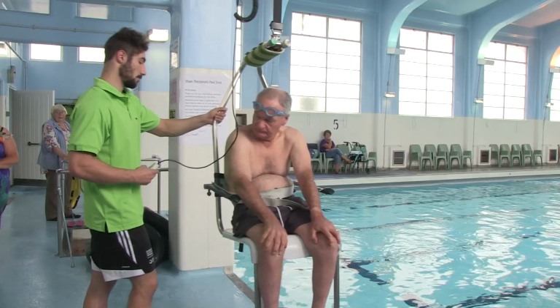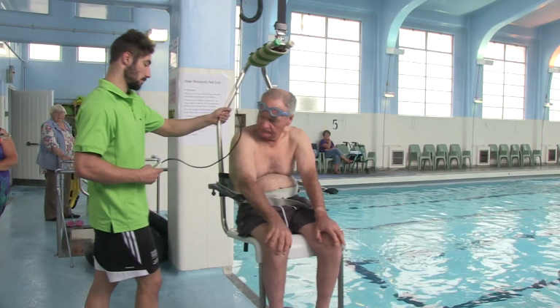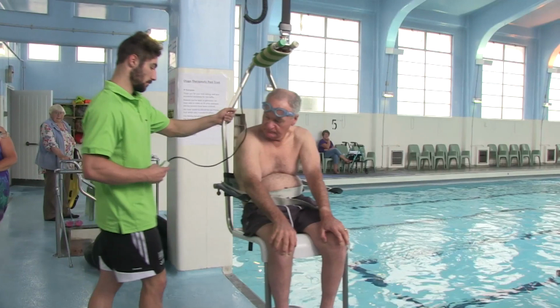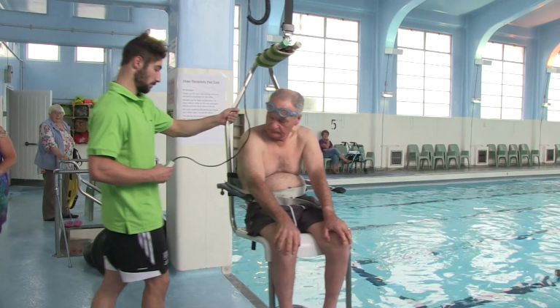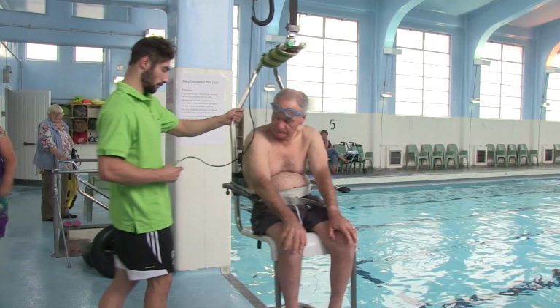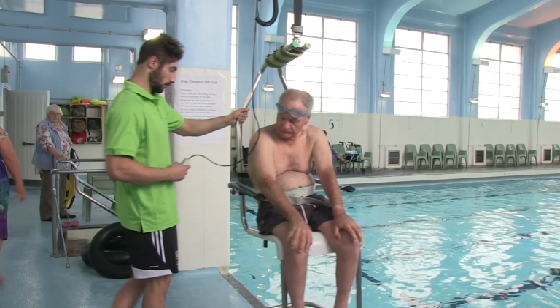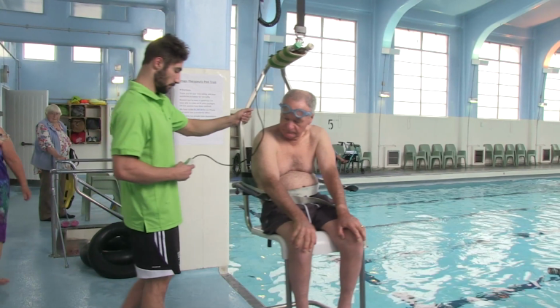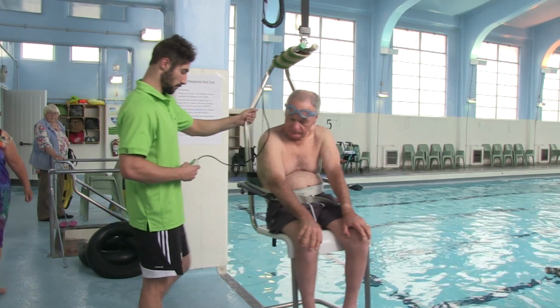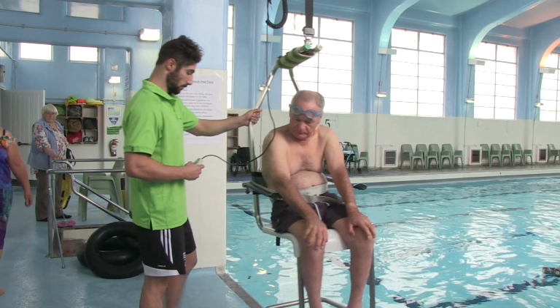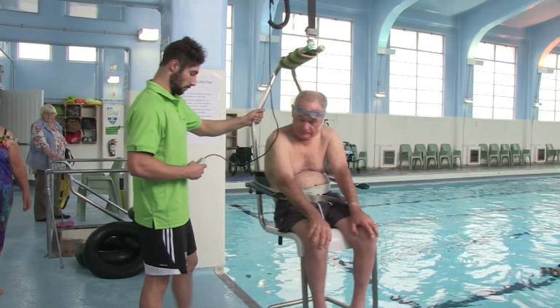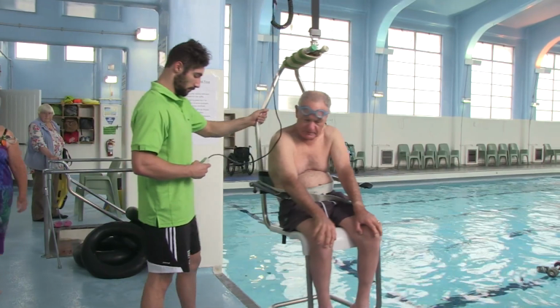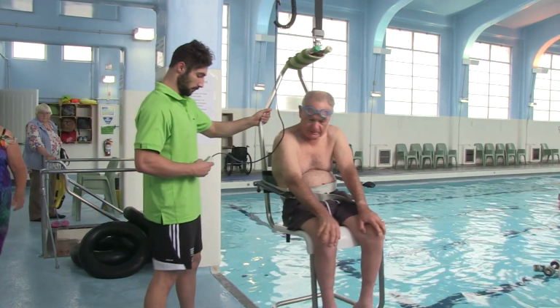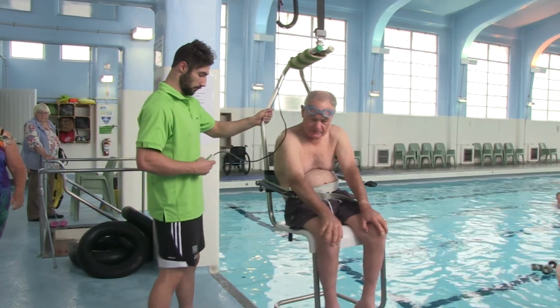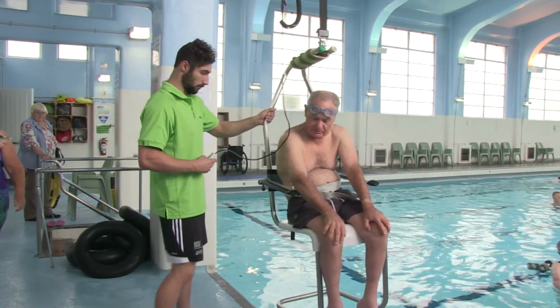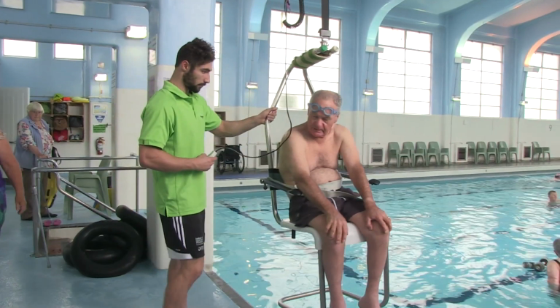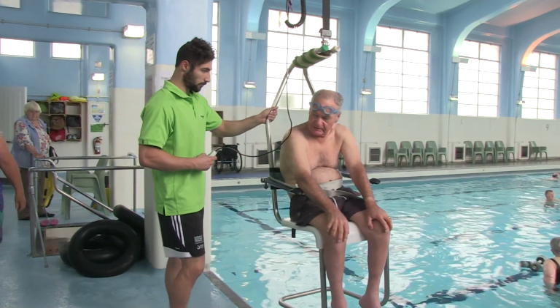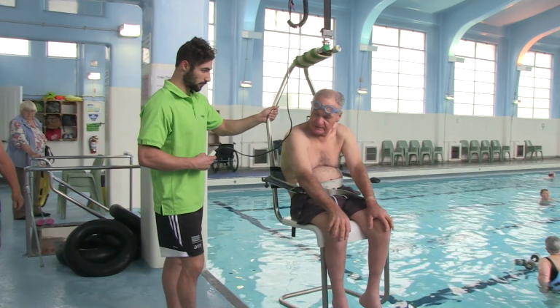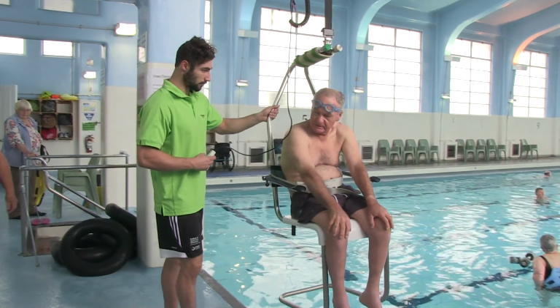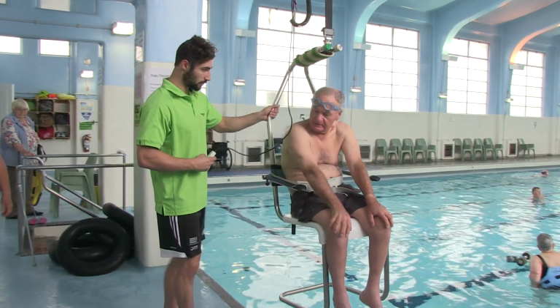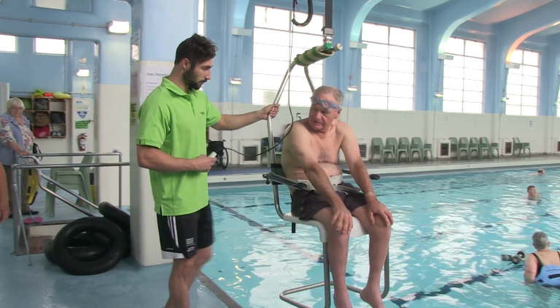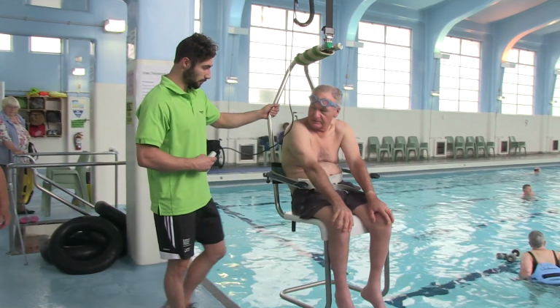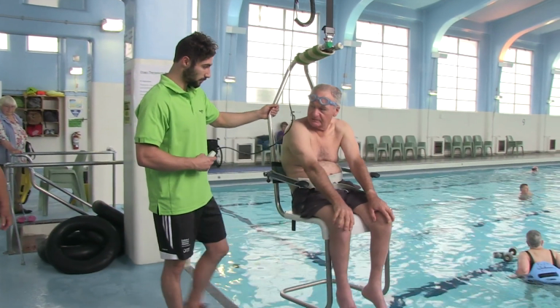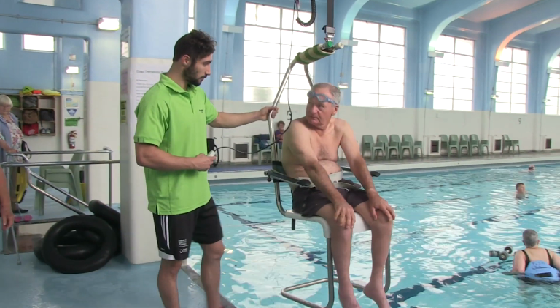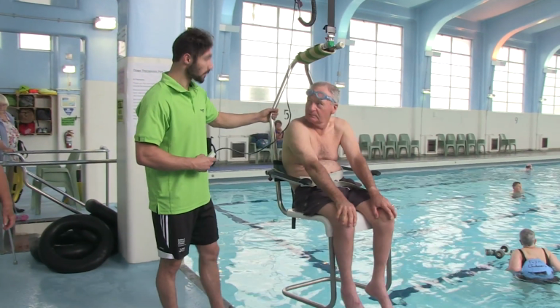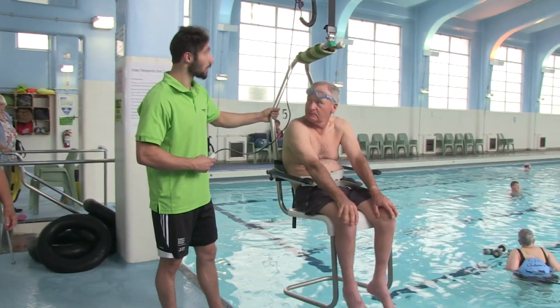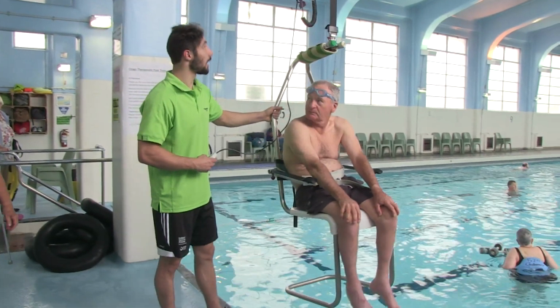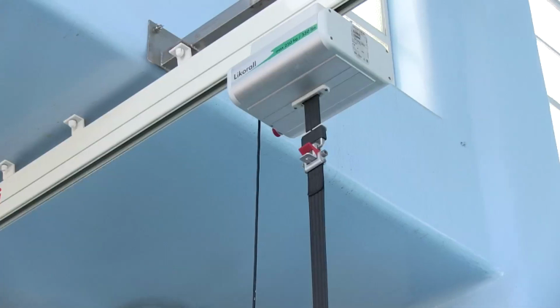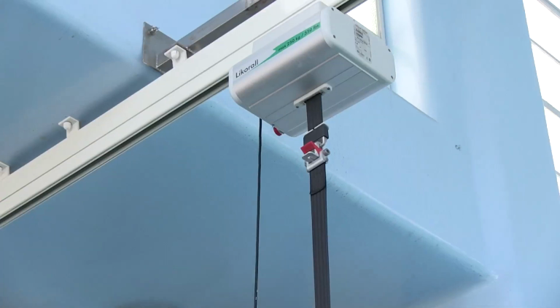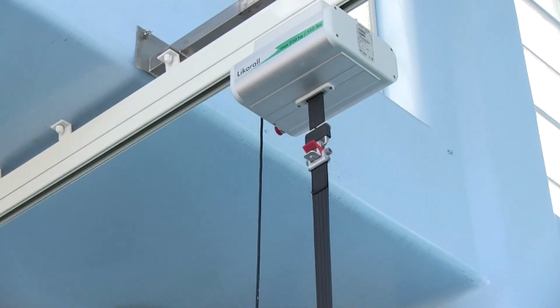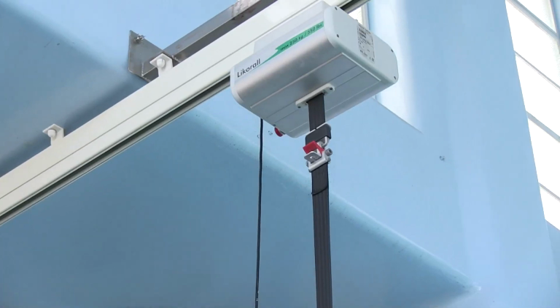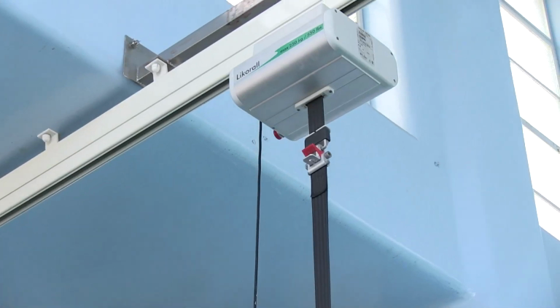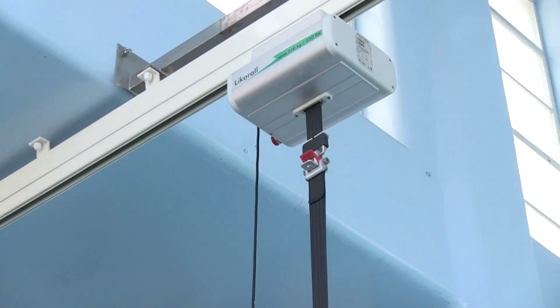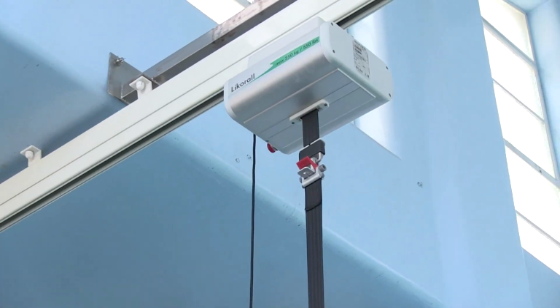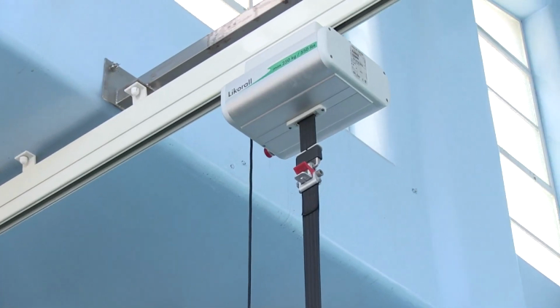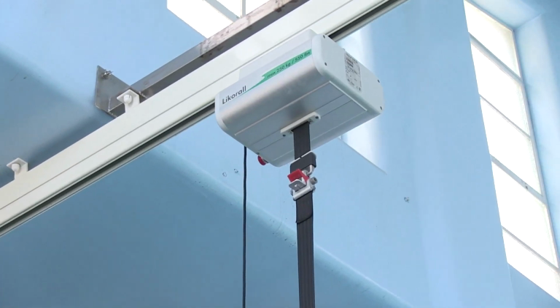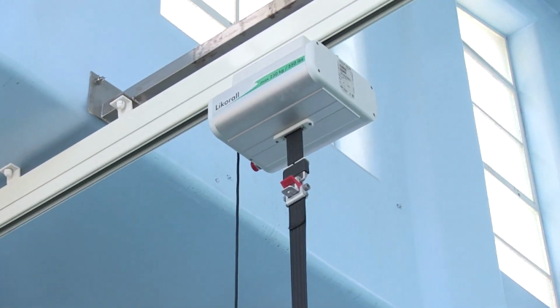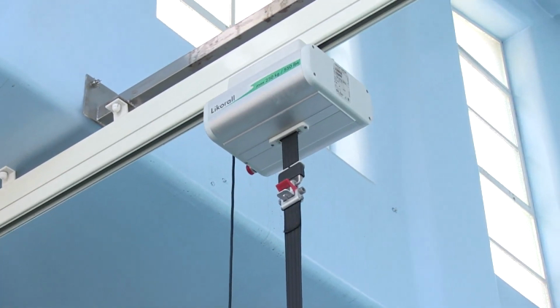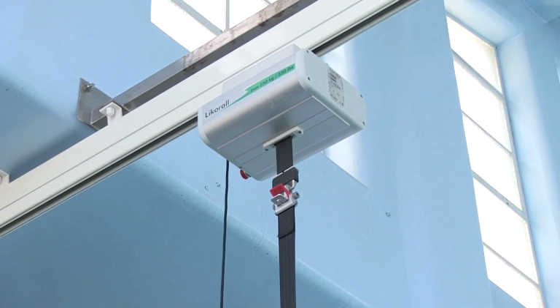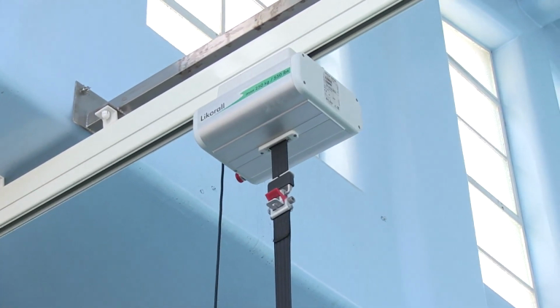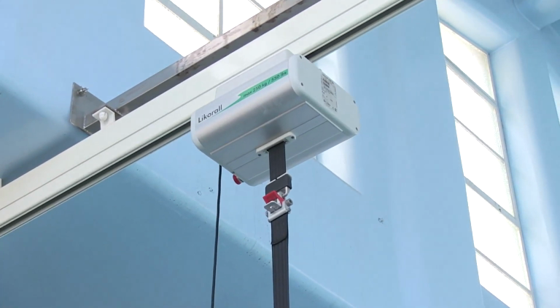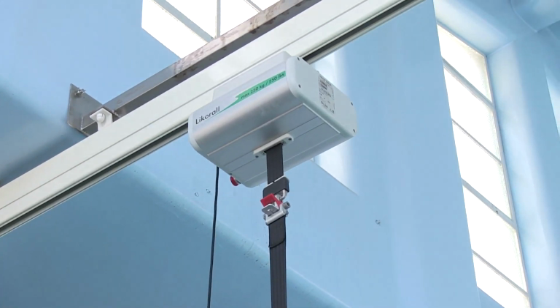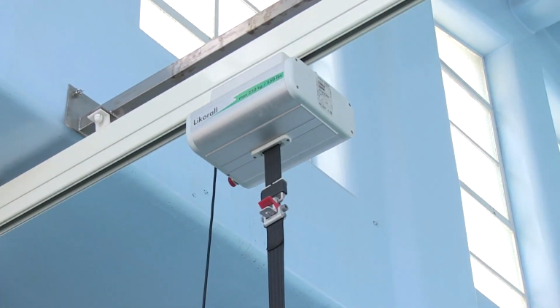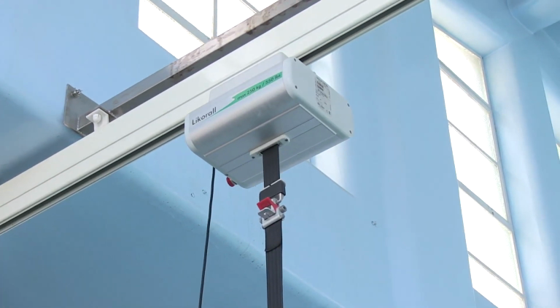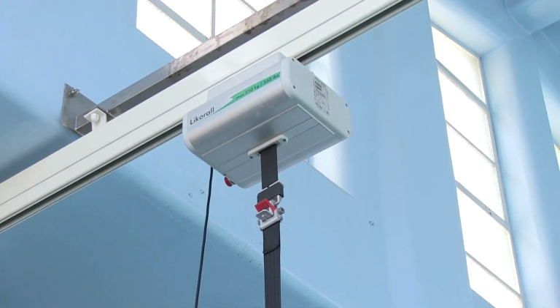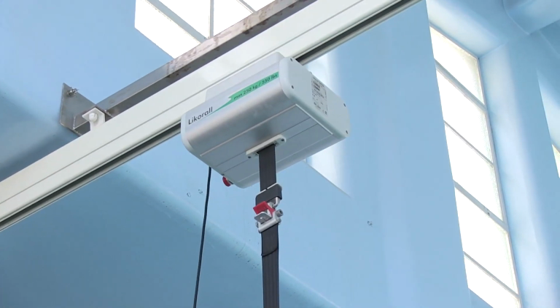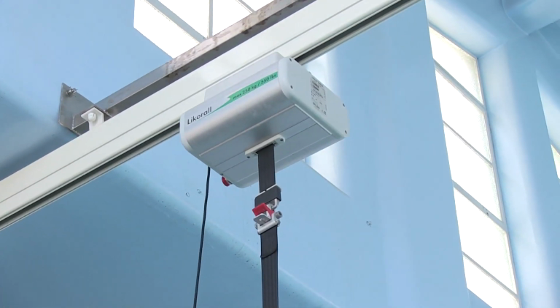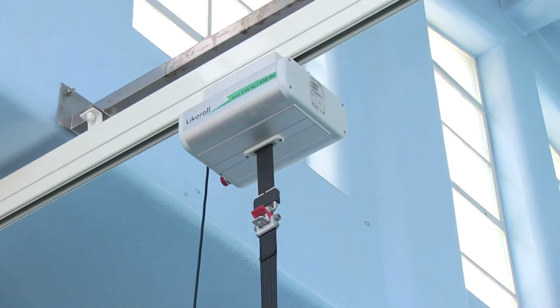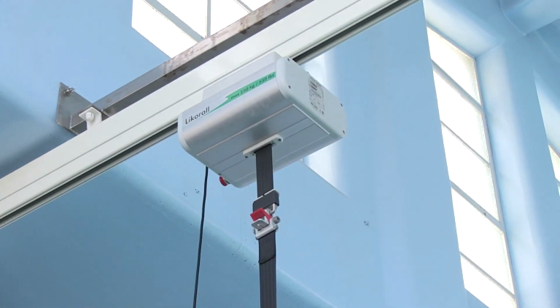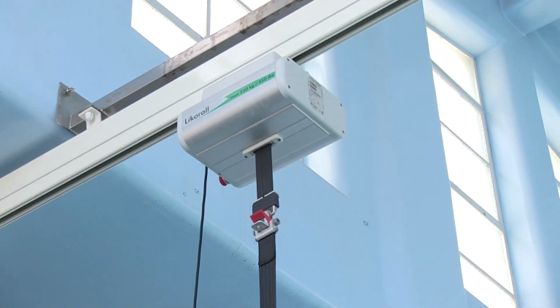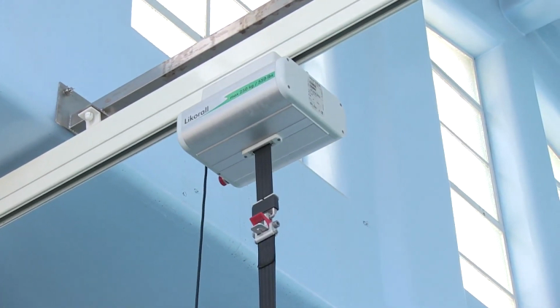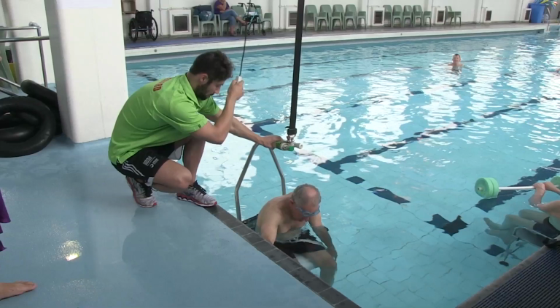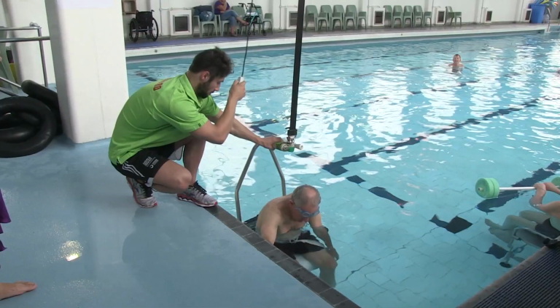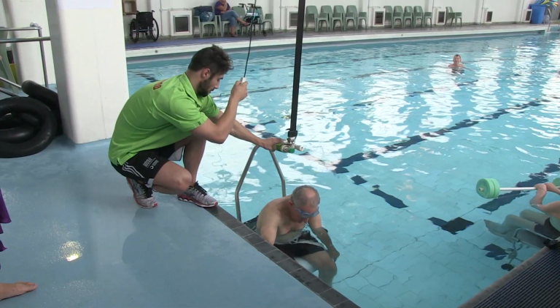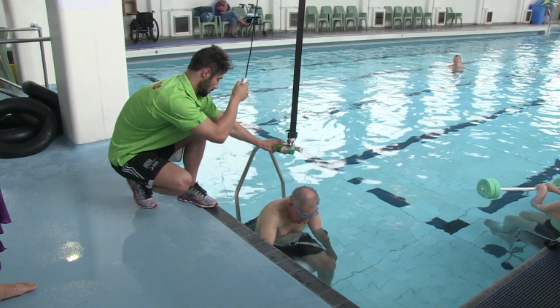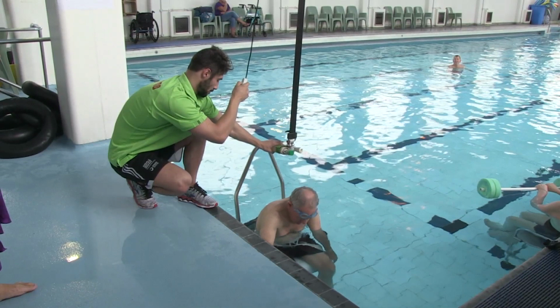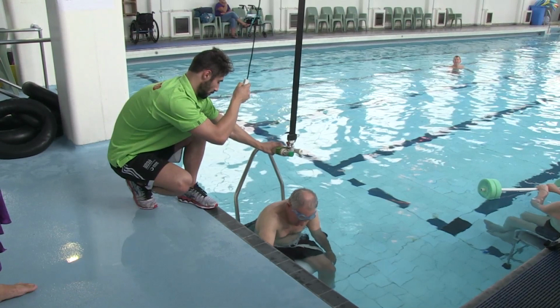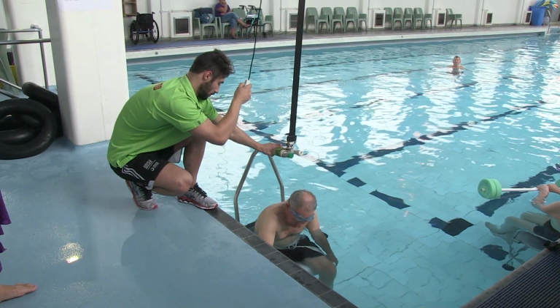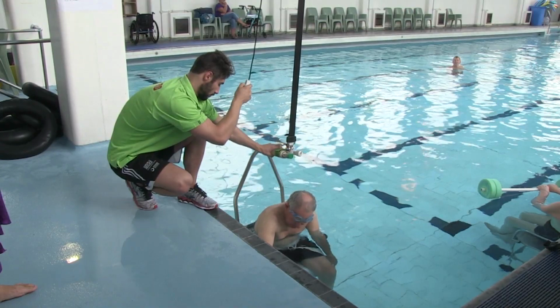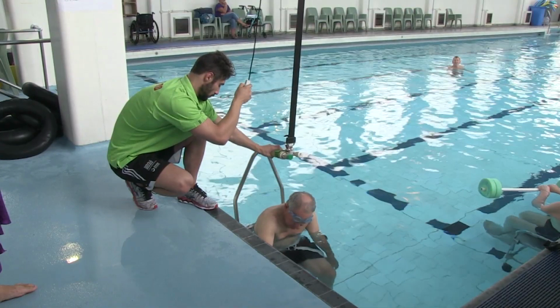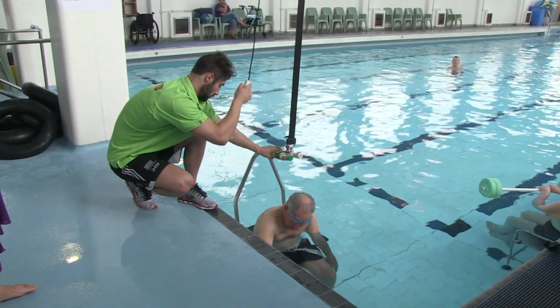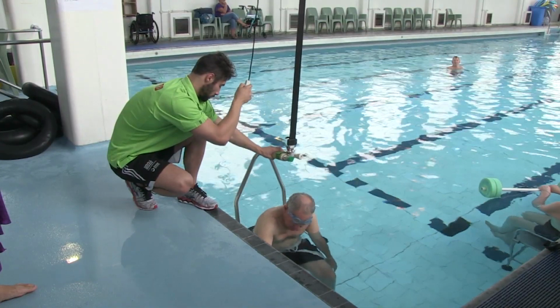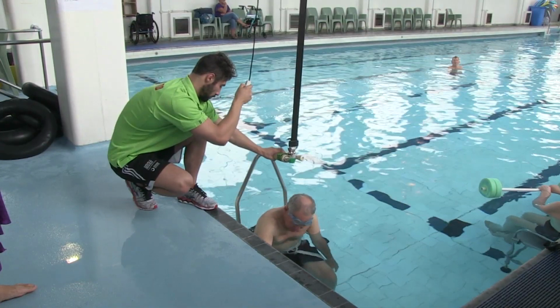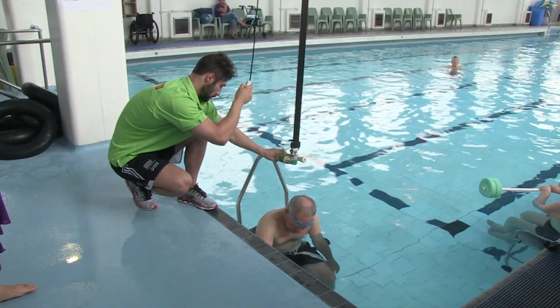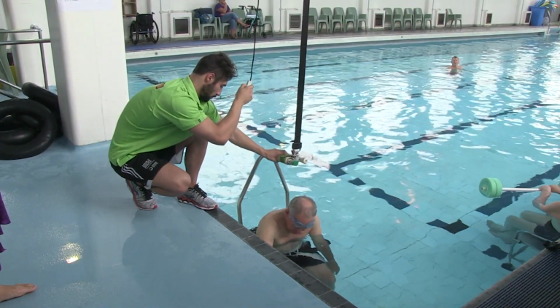The purpose-designed ceiling-mounted hoist provides users with easy access to the pool from a bed or wheelchair.